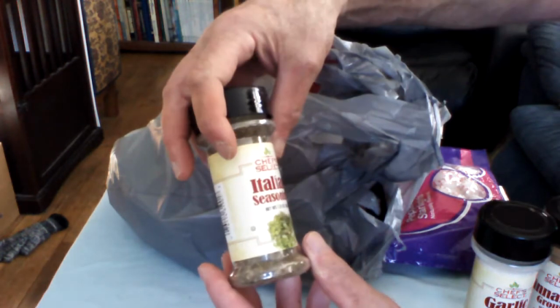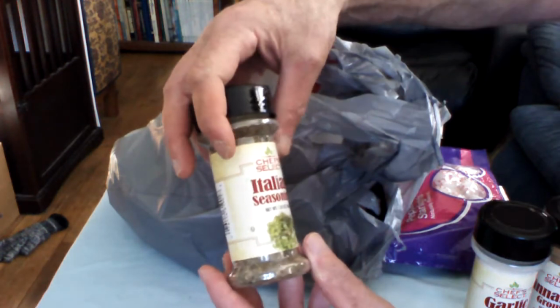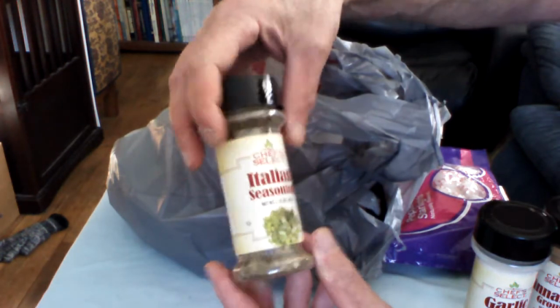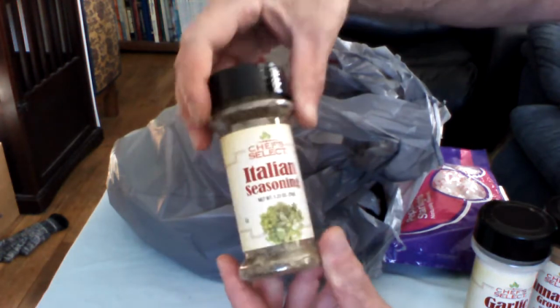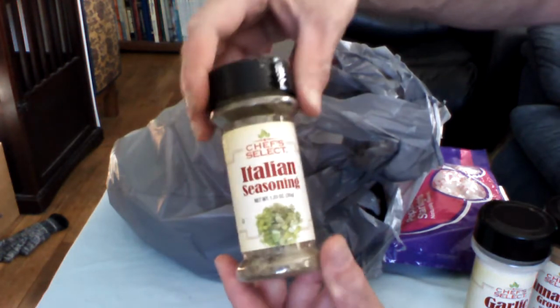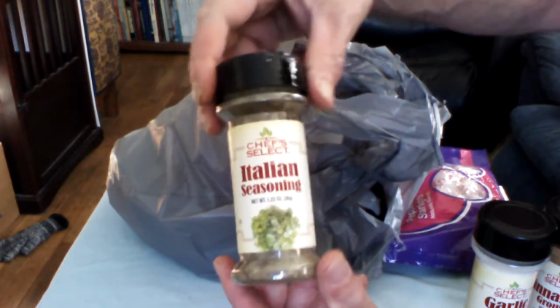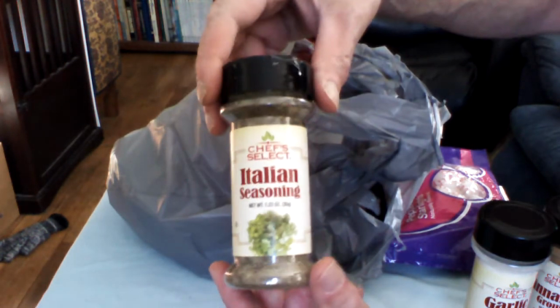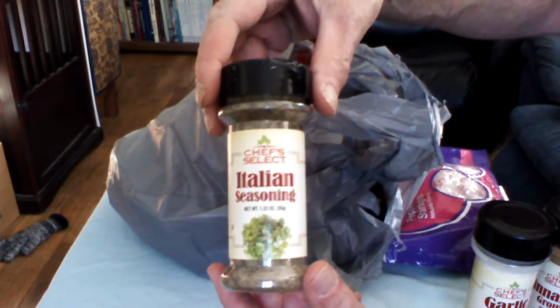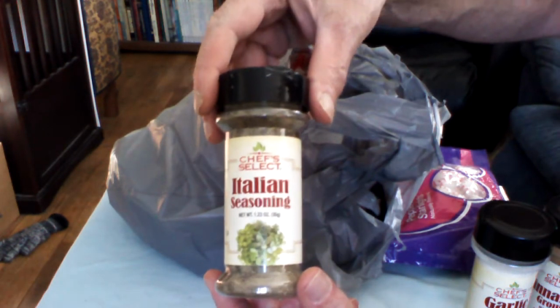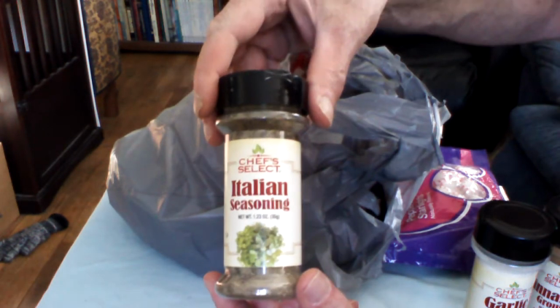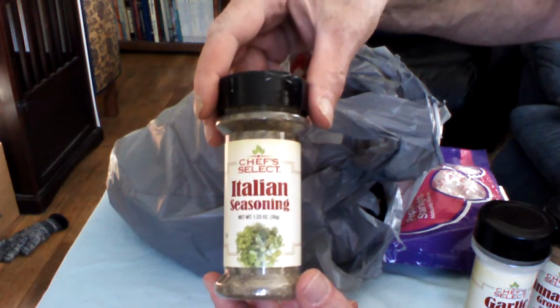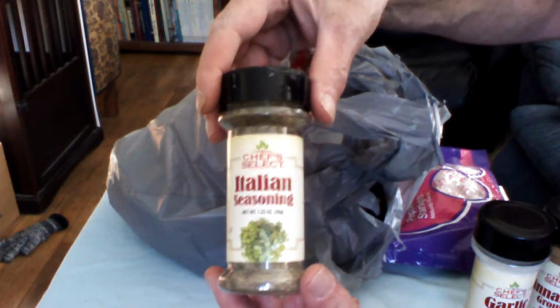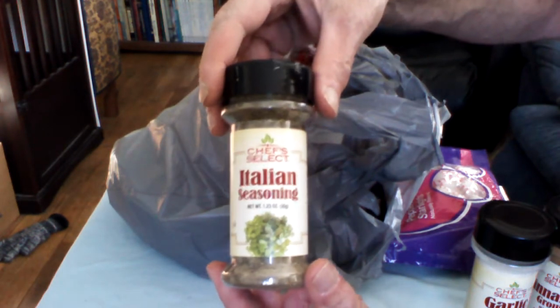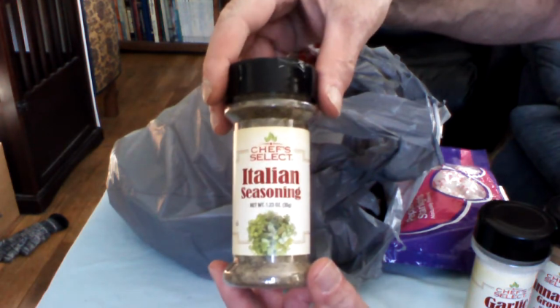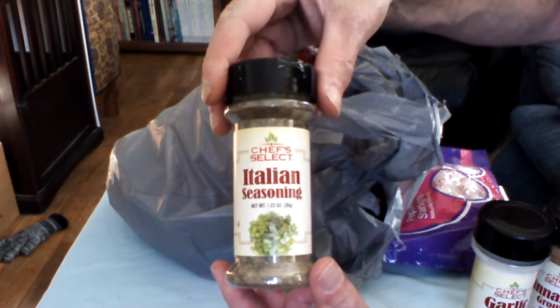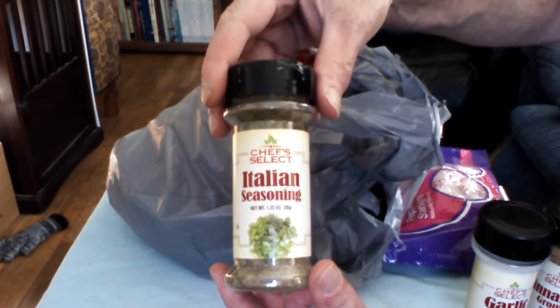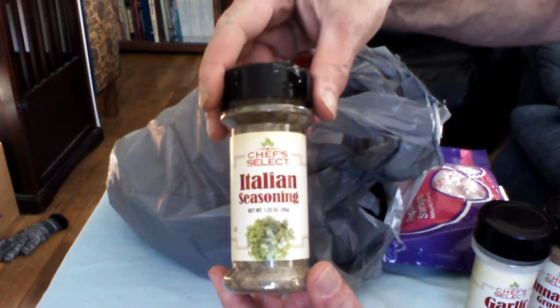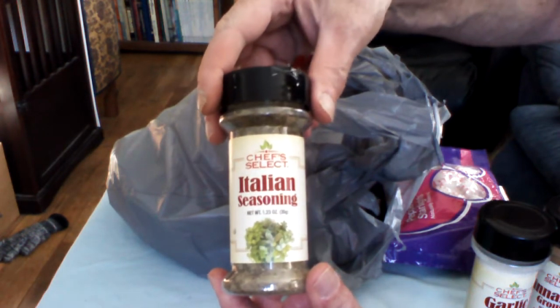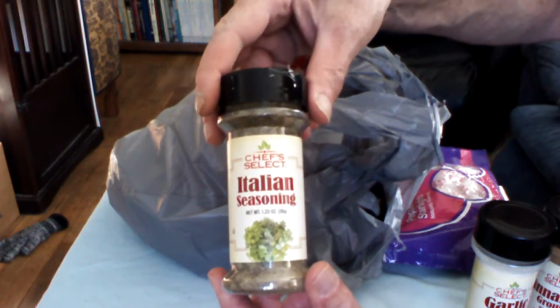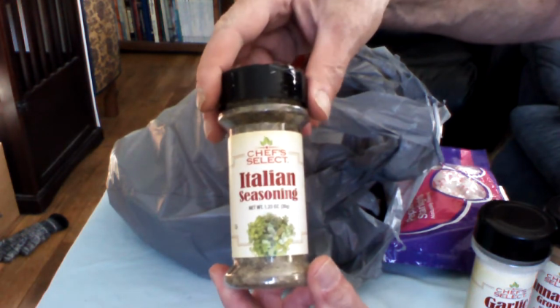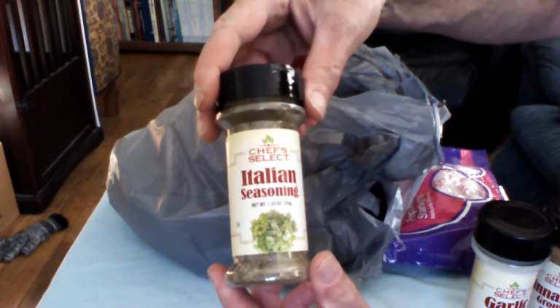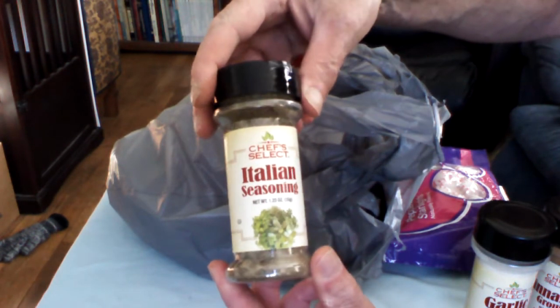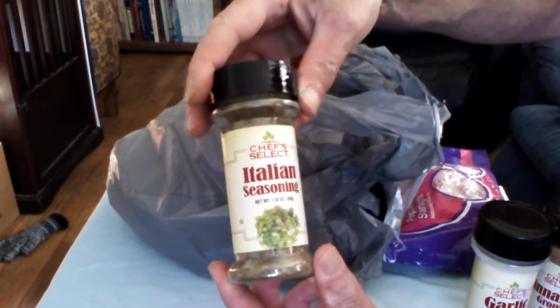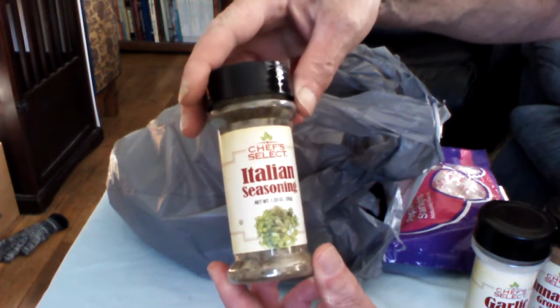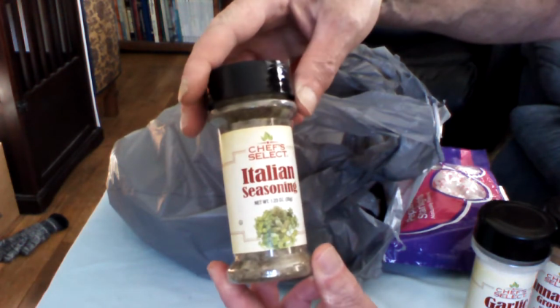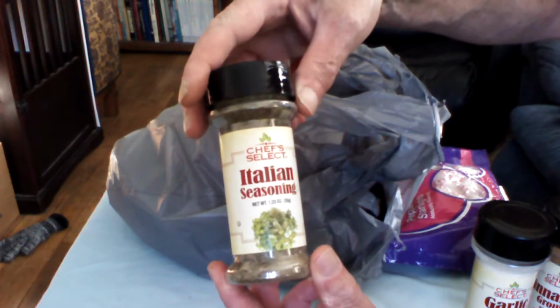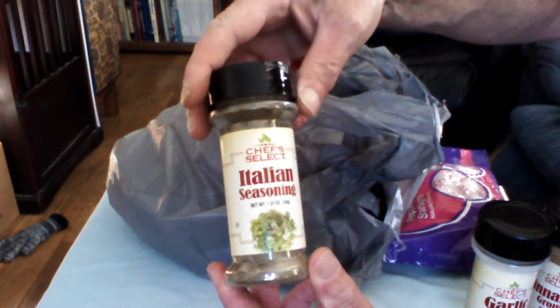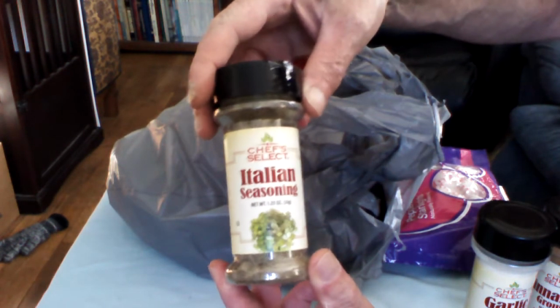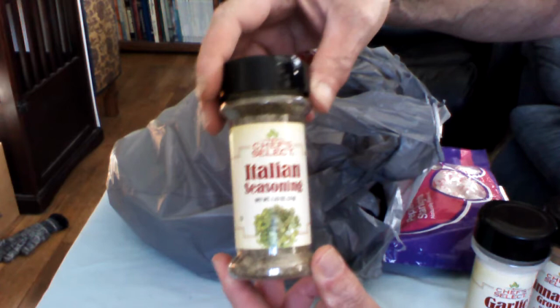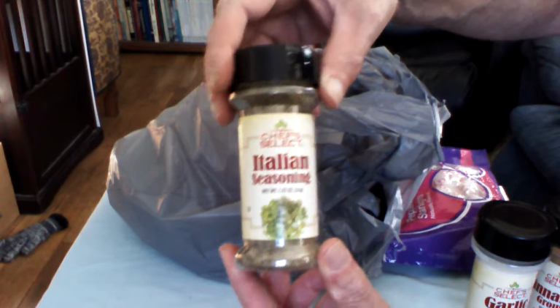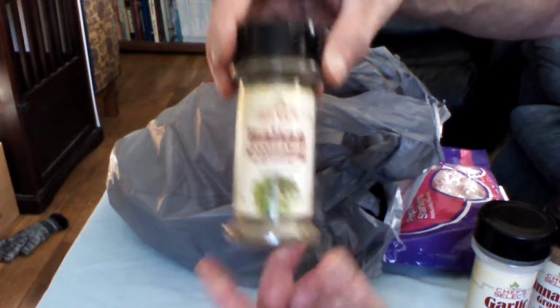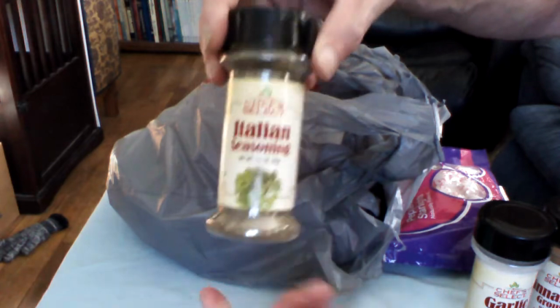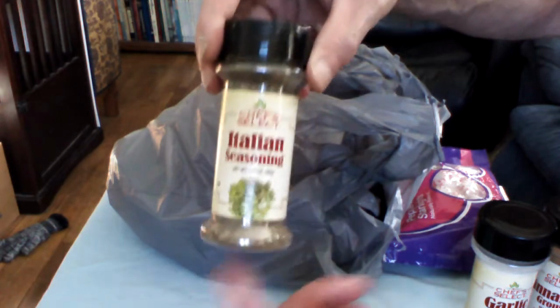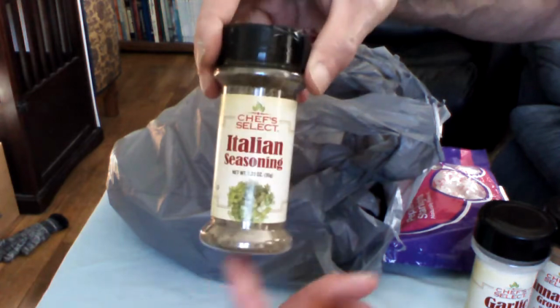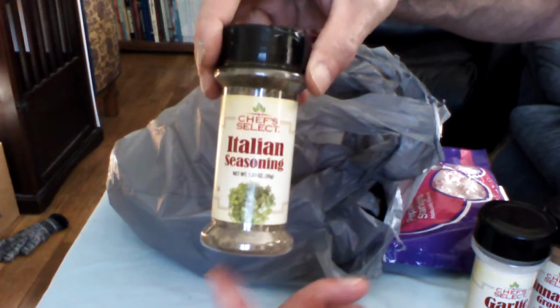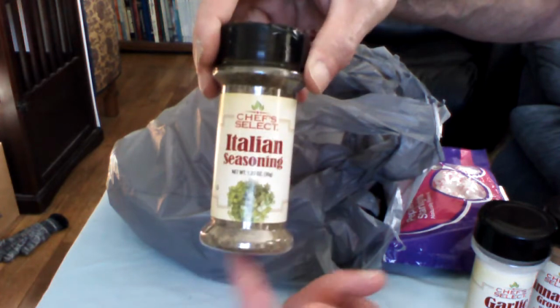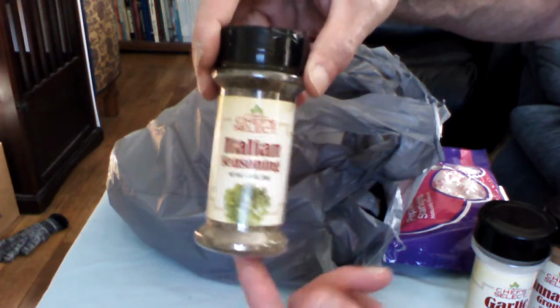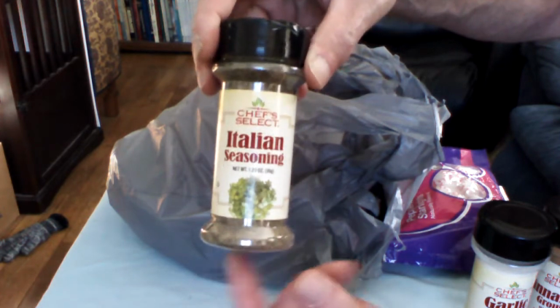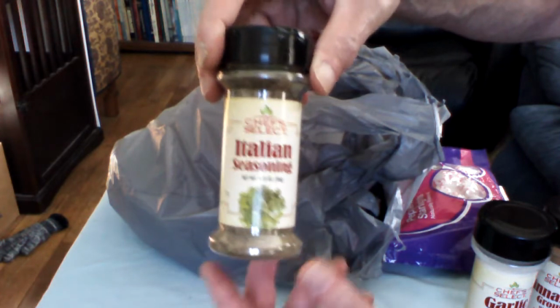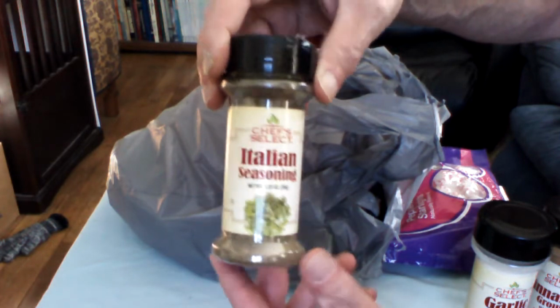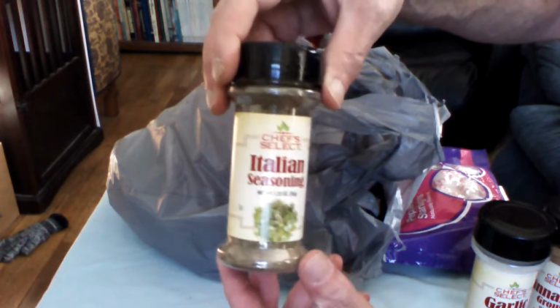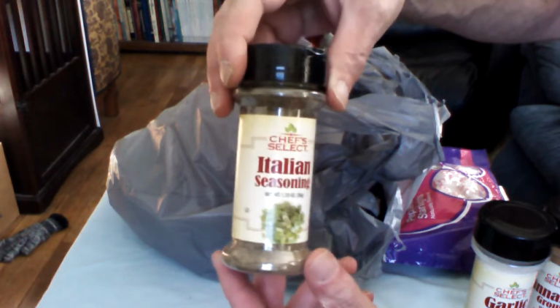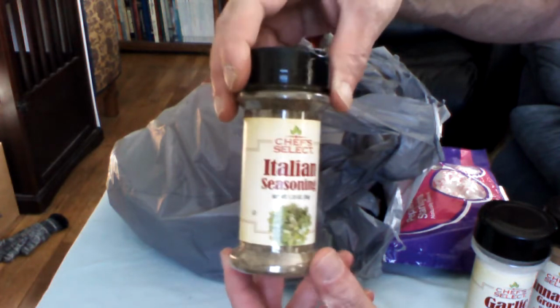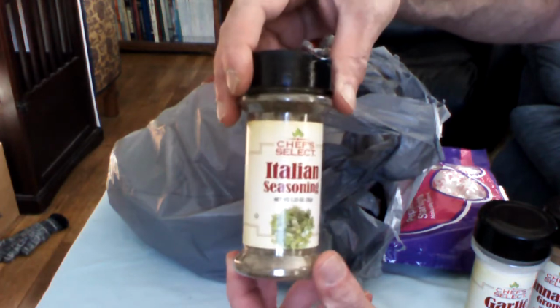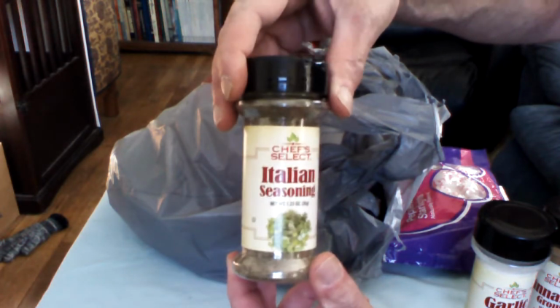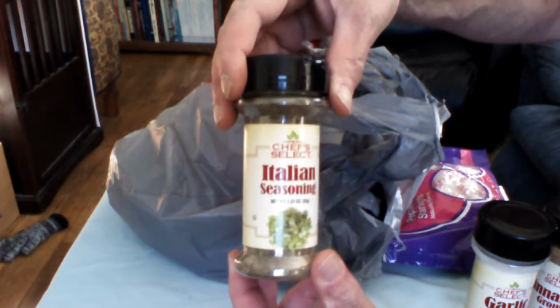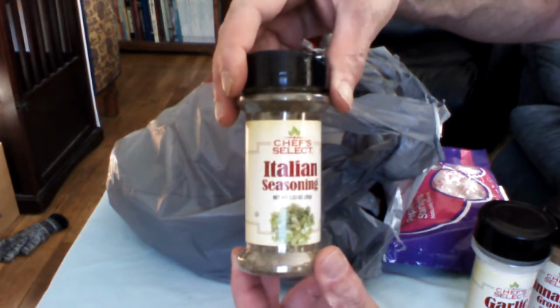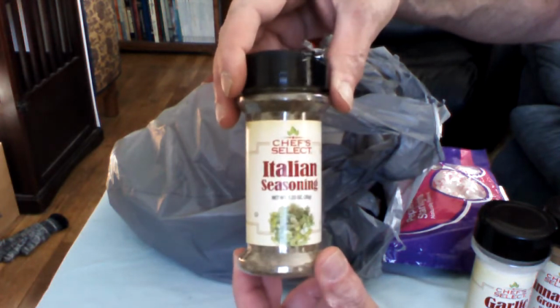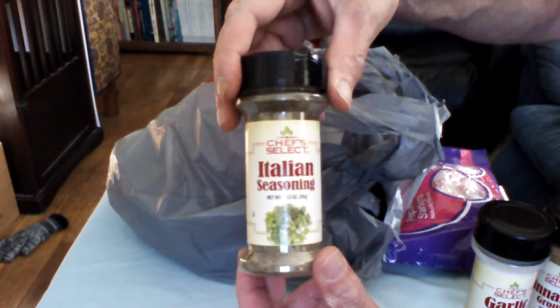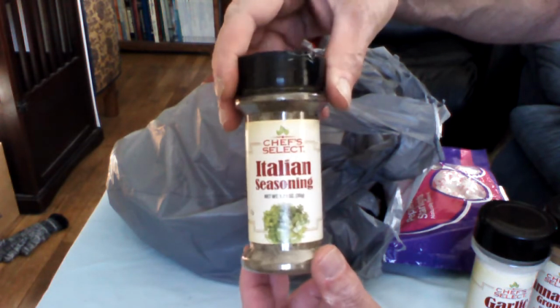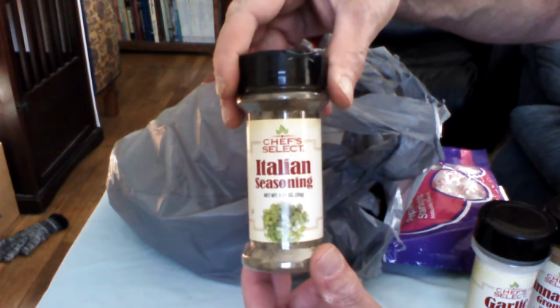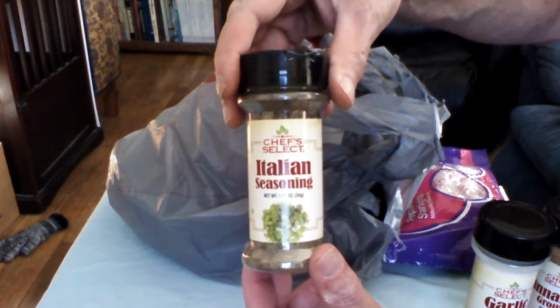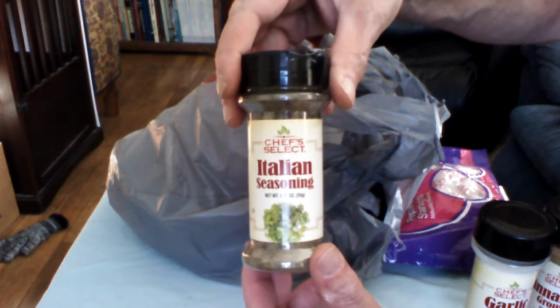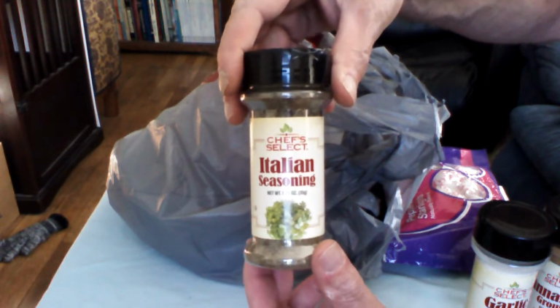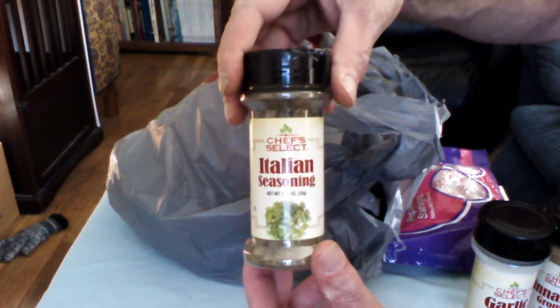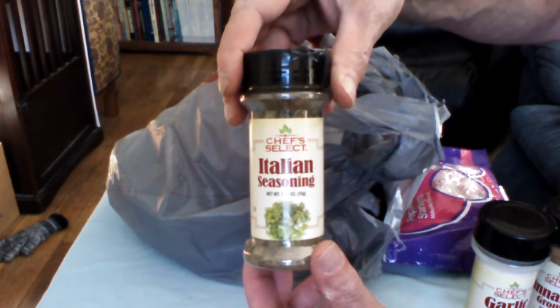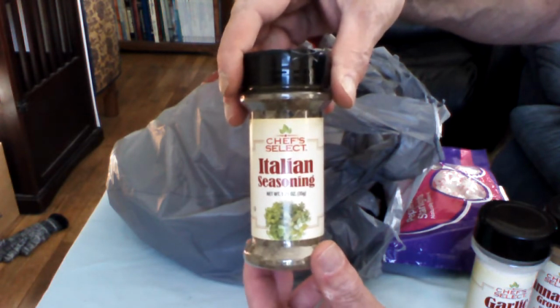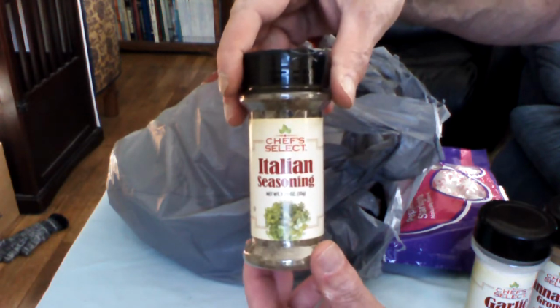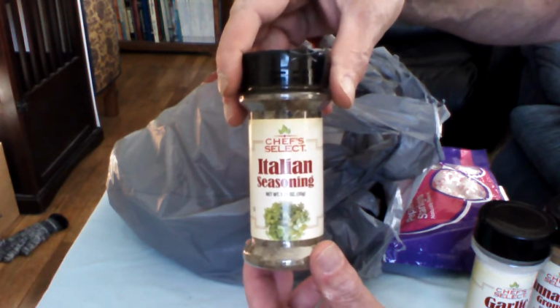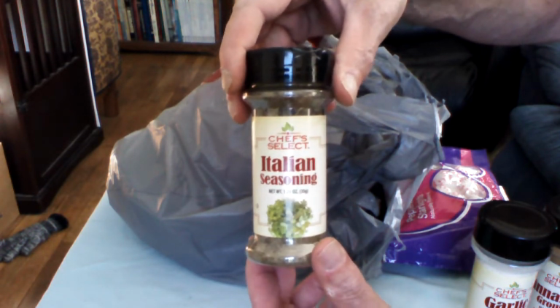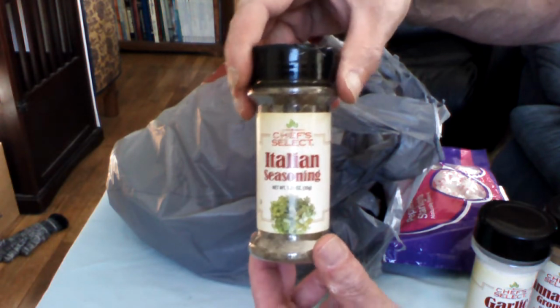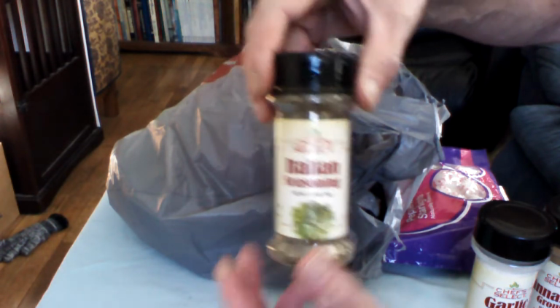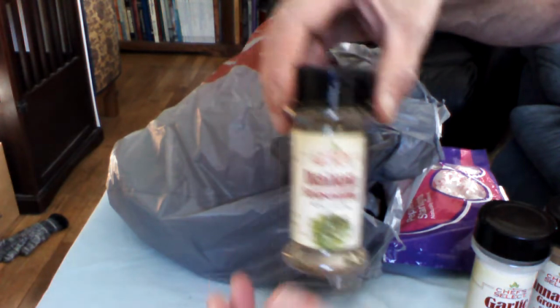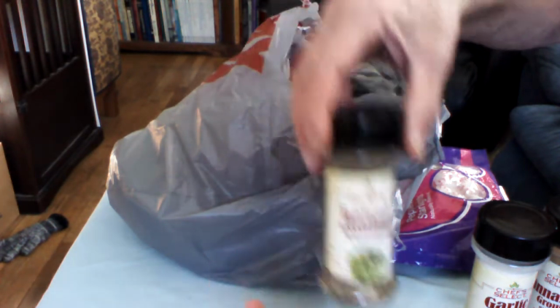And Italian seasonings. I'm telling you something — in time, when you get some piece of meat, you want to put some seasoning on it. This is the good stuff.